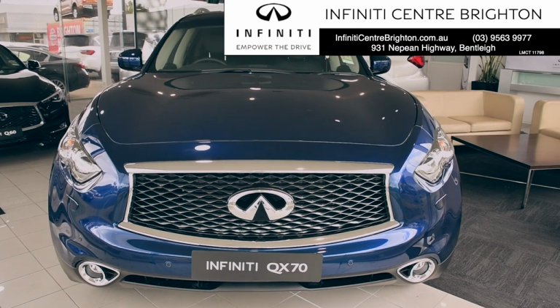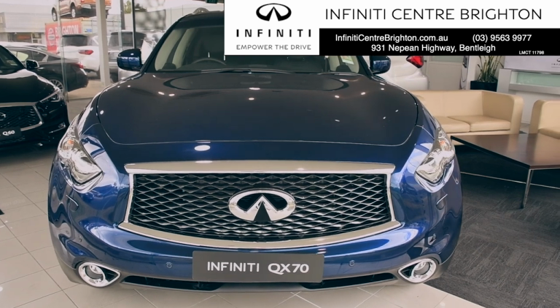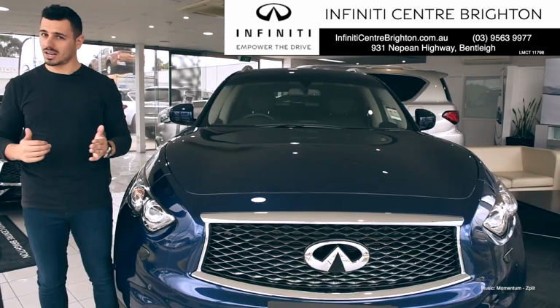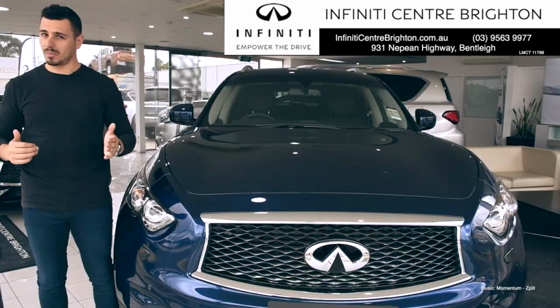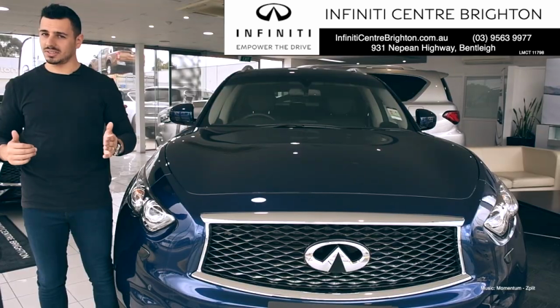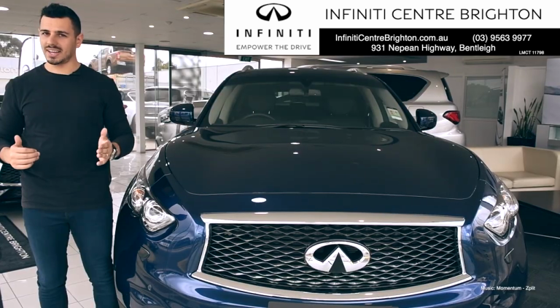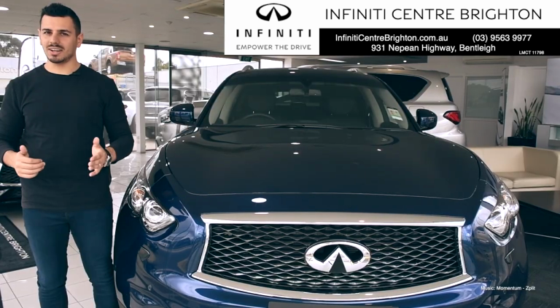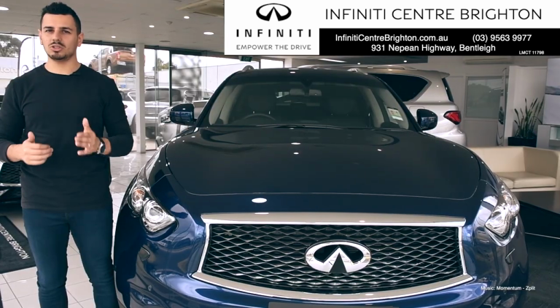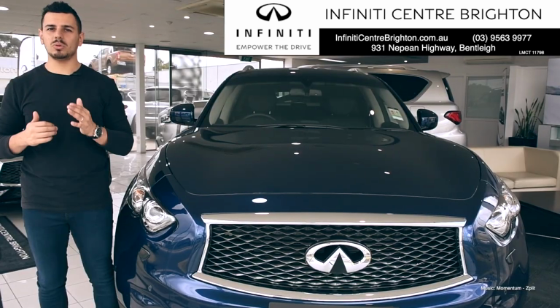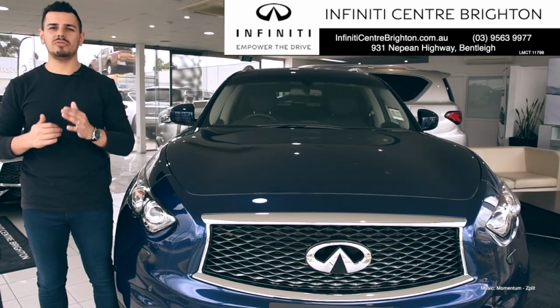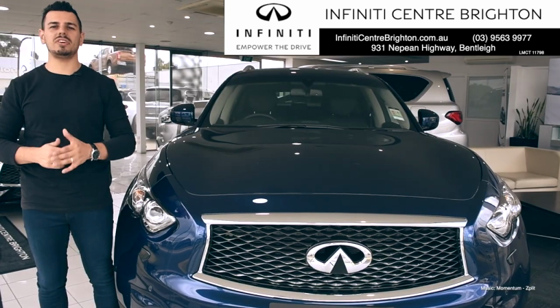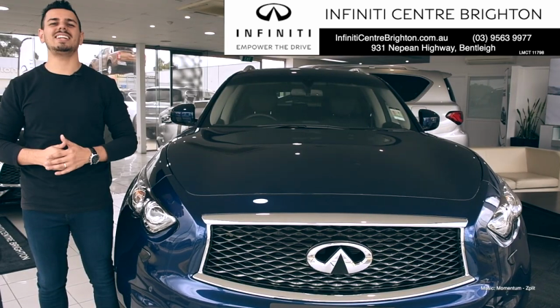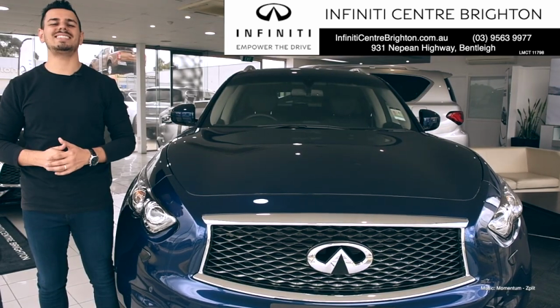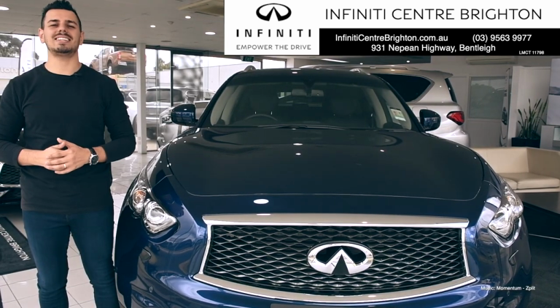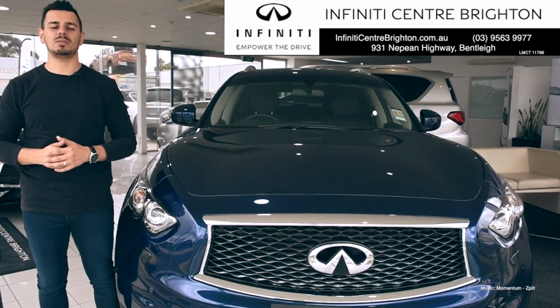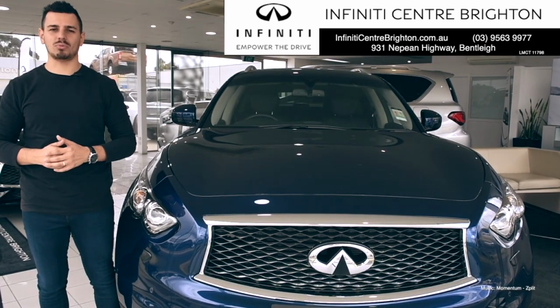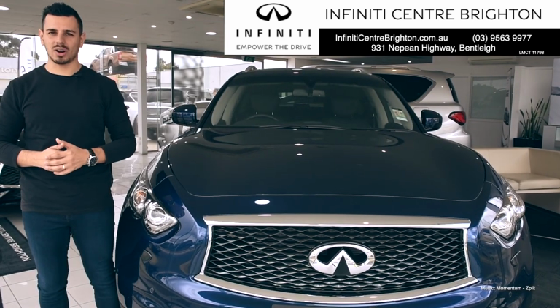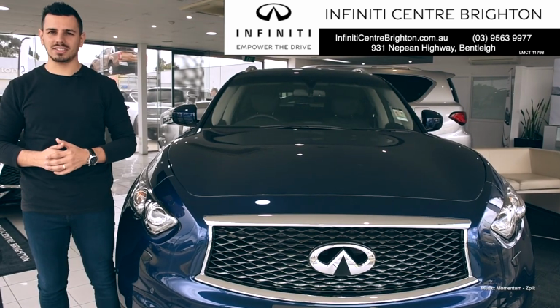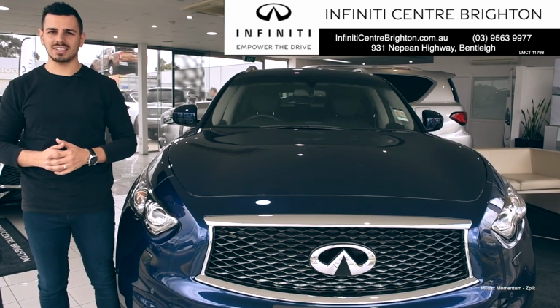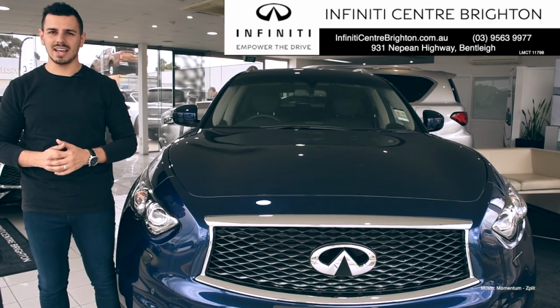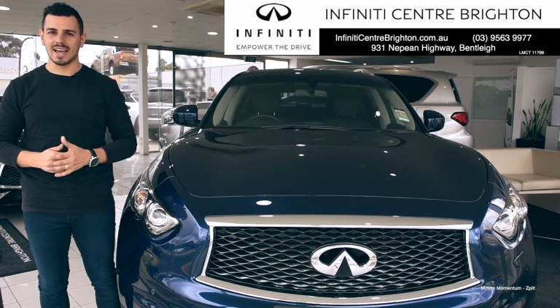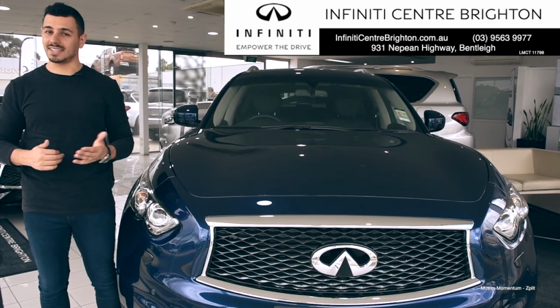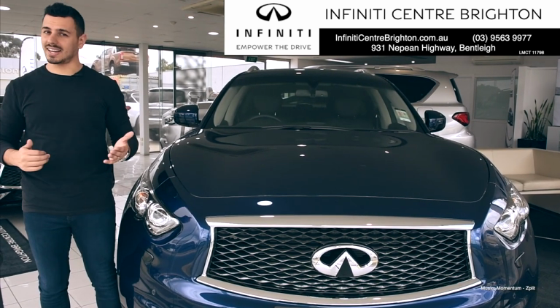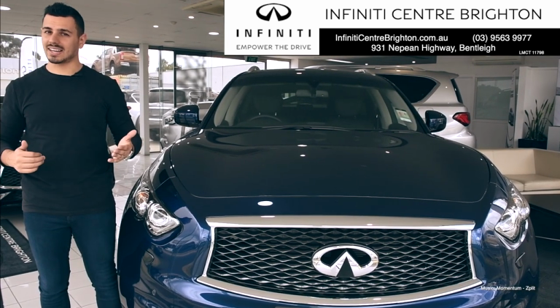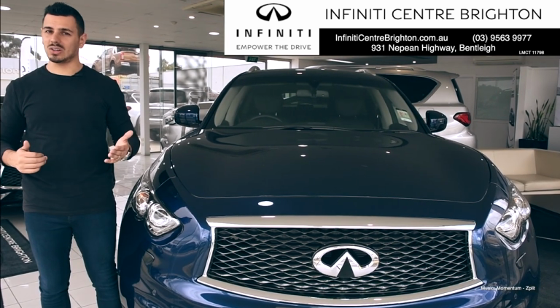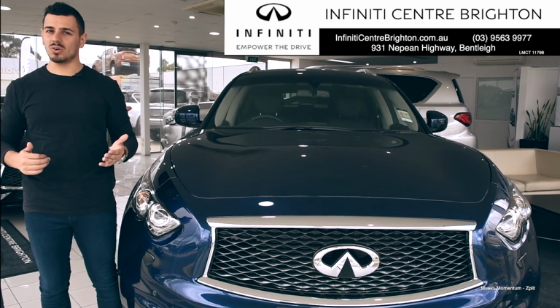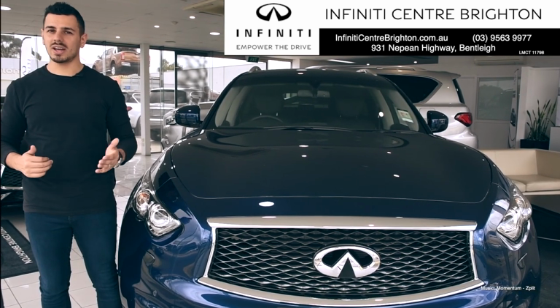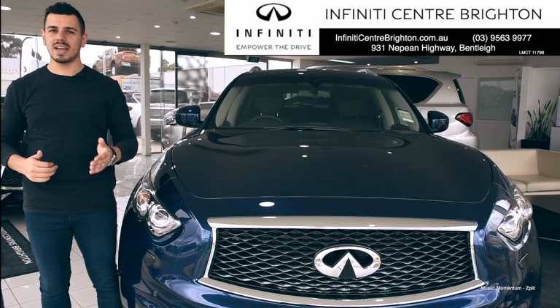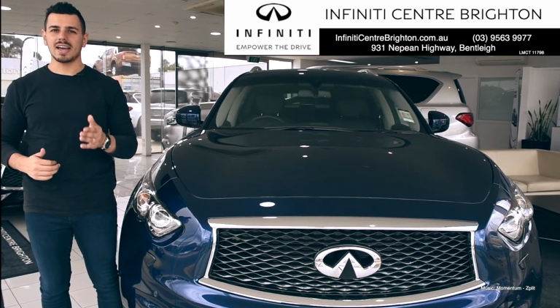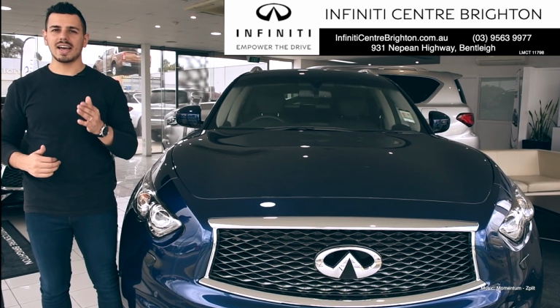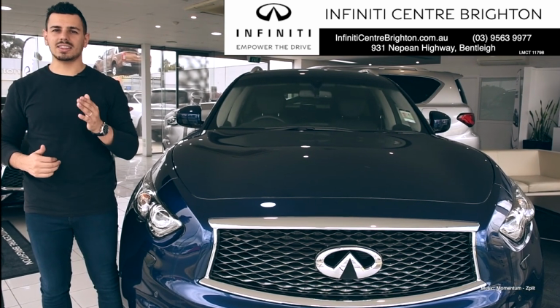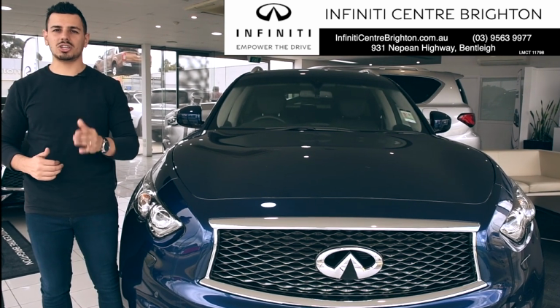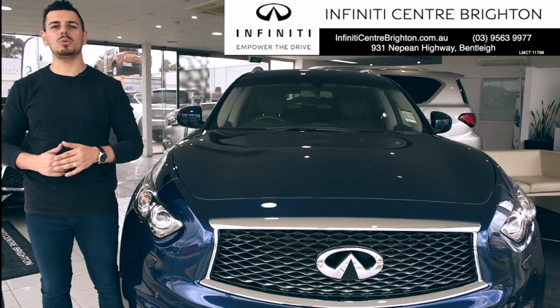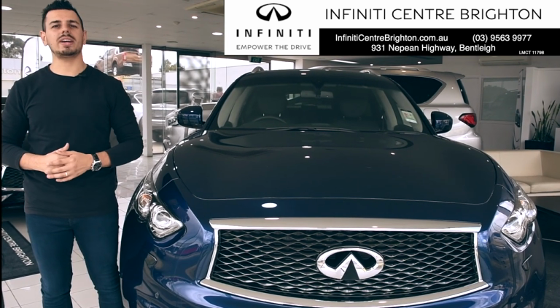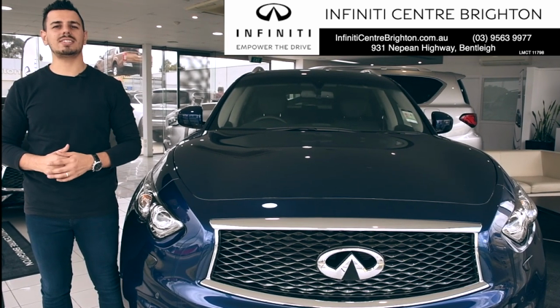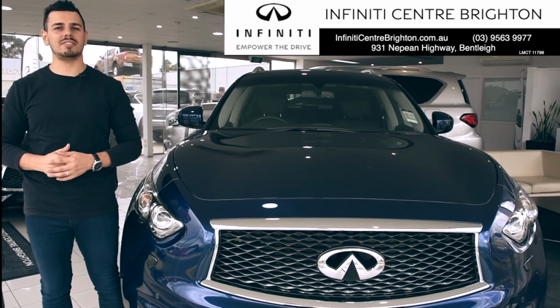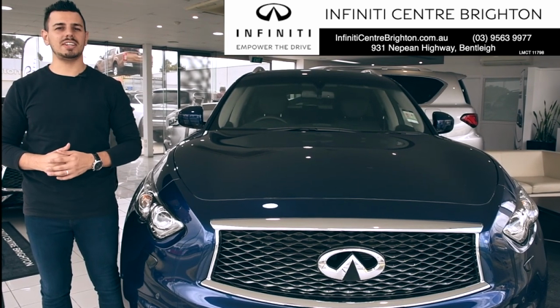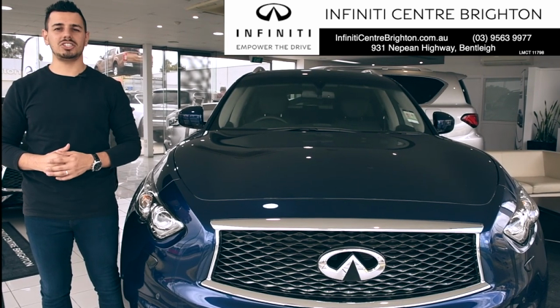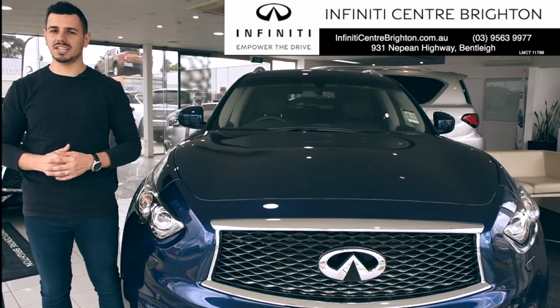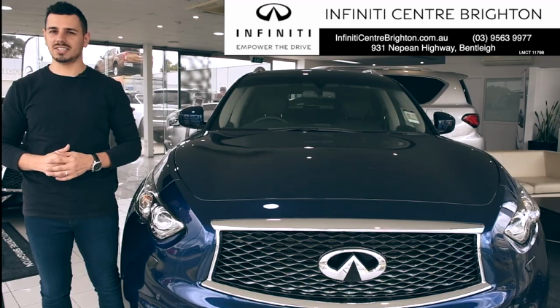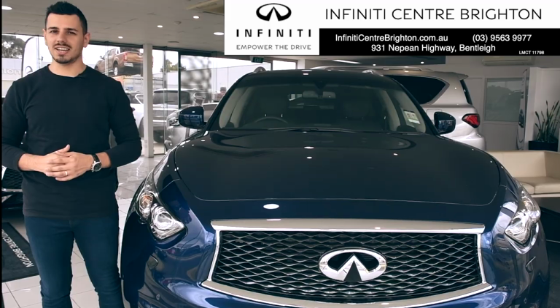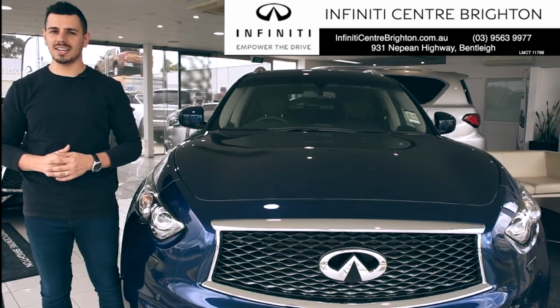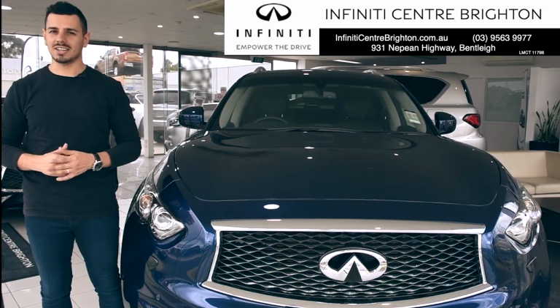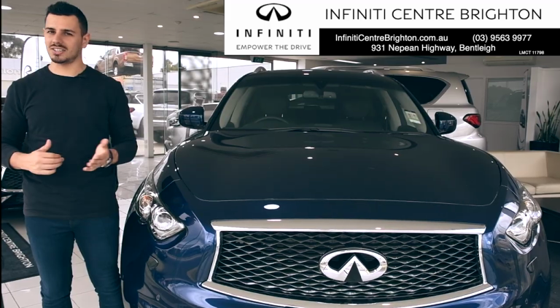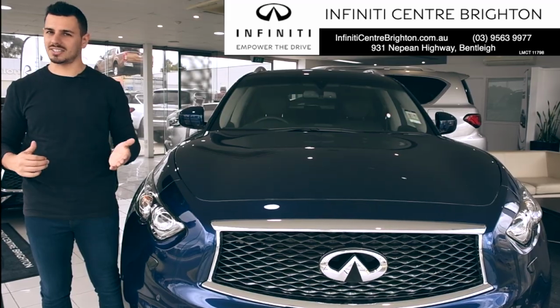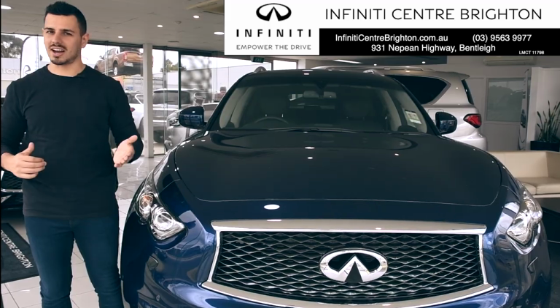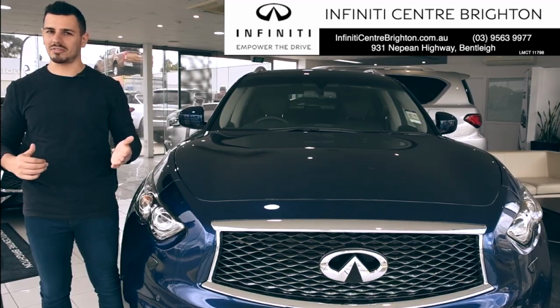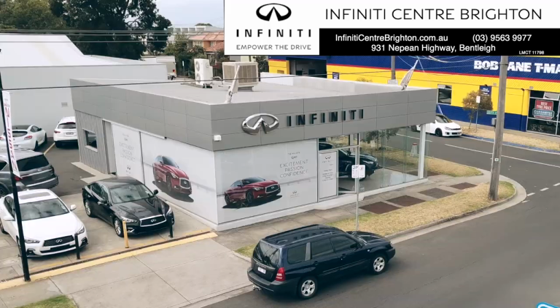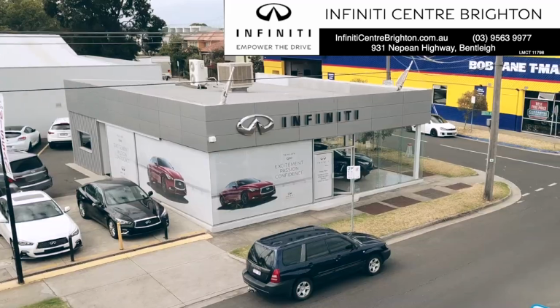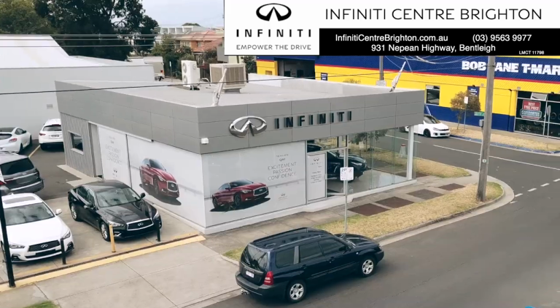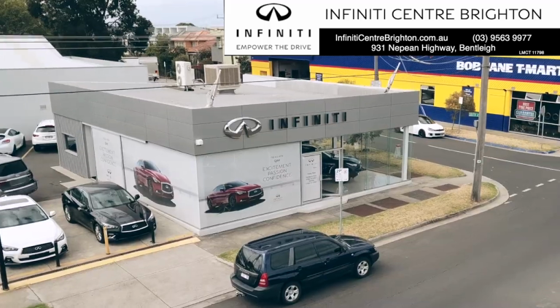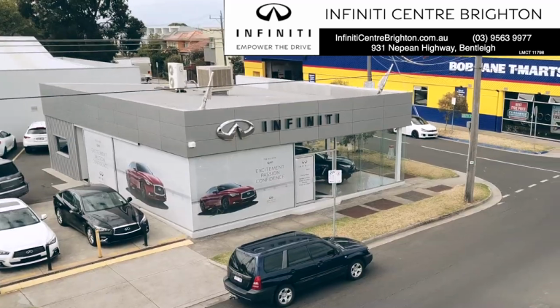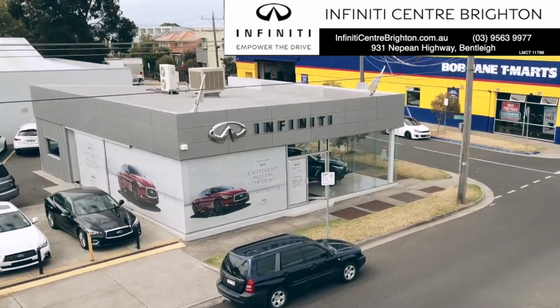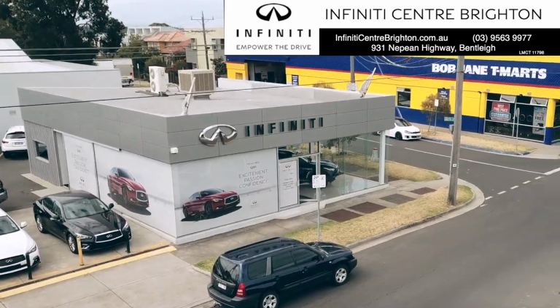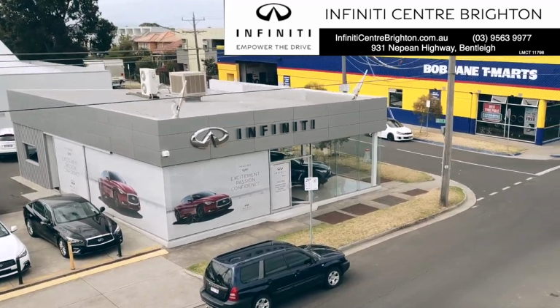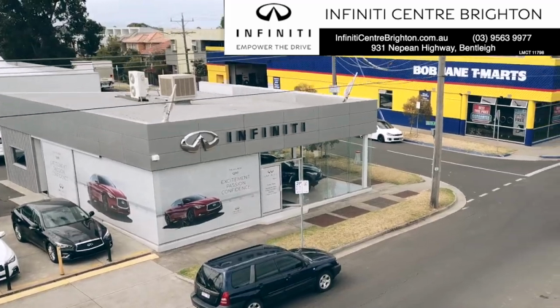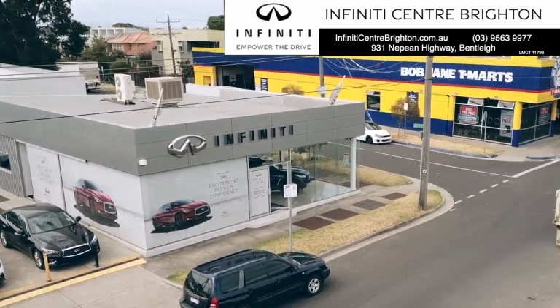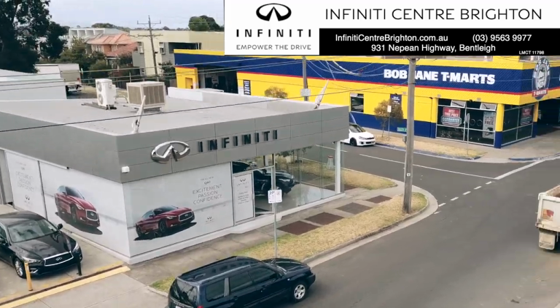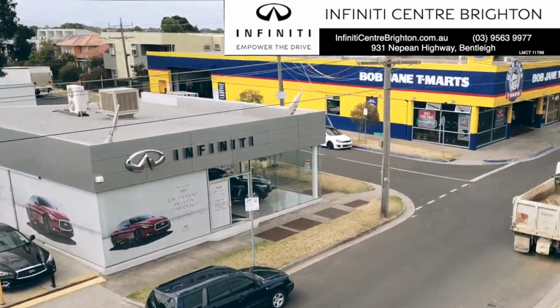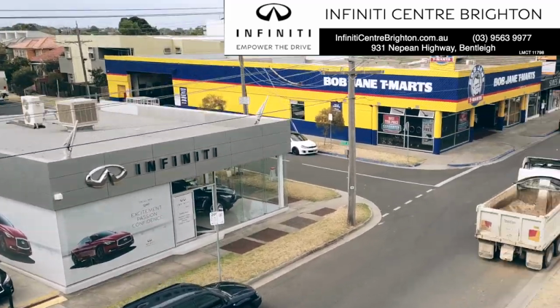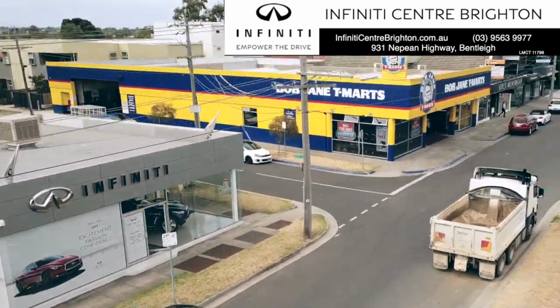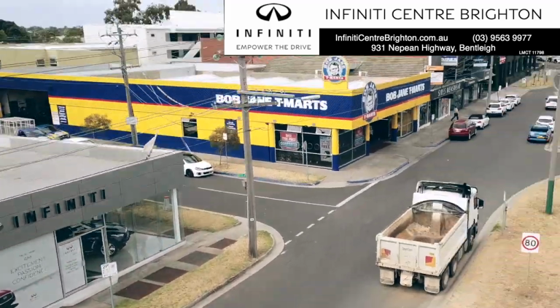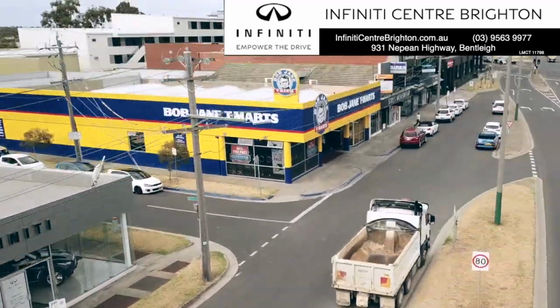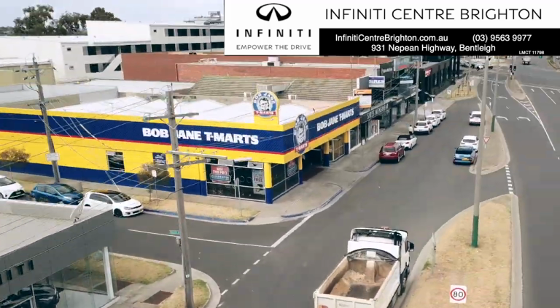Come on down to Infiniti Centre Brighton and take a look at the QX70 GT yourself. 931 Nepean Highway, Bentley.